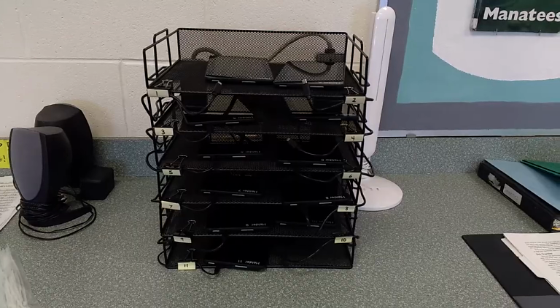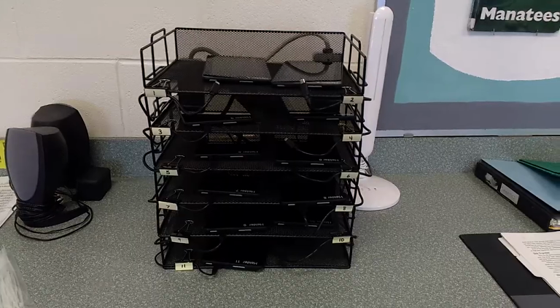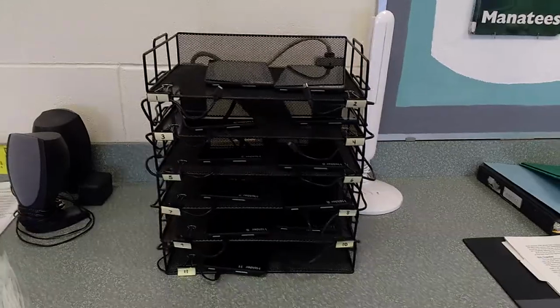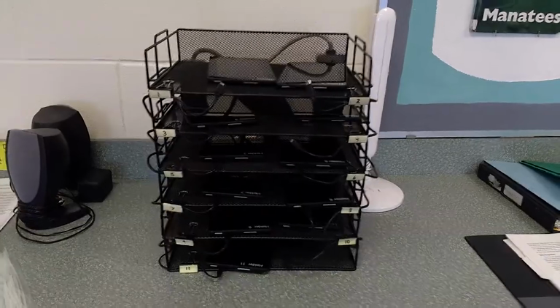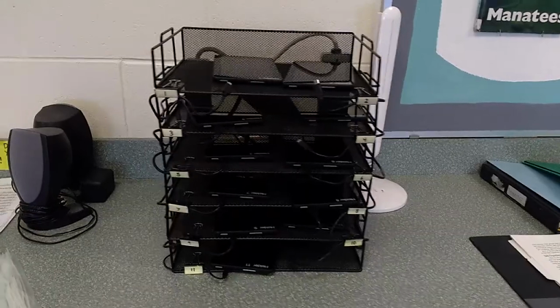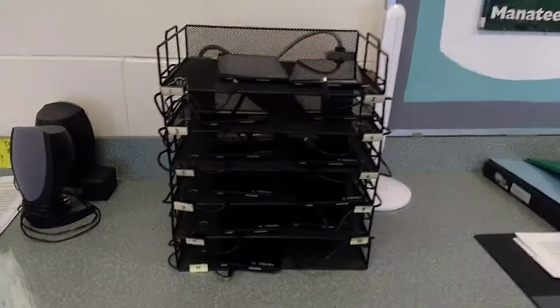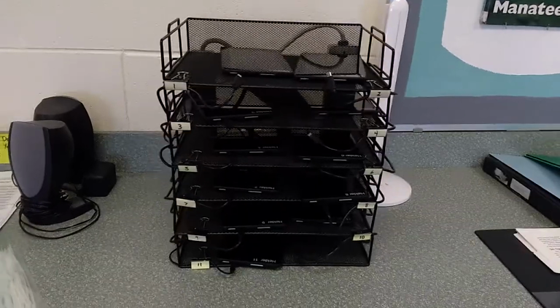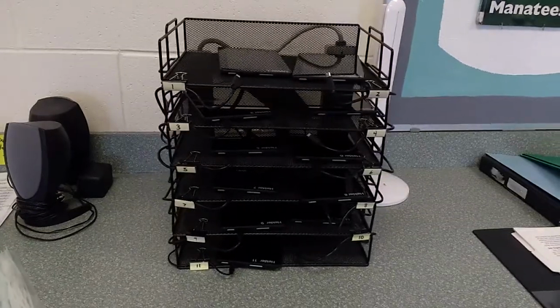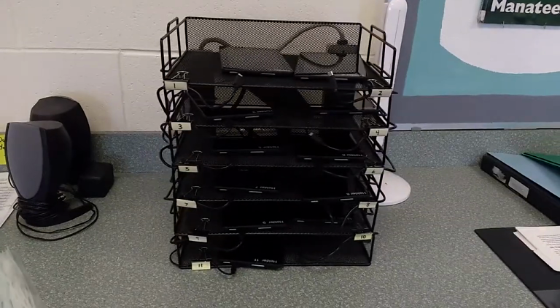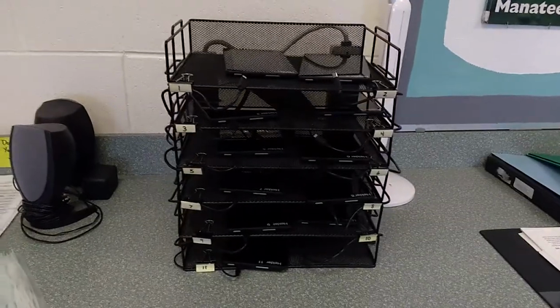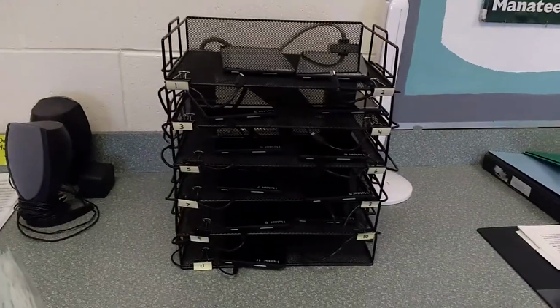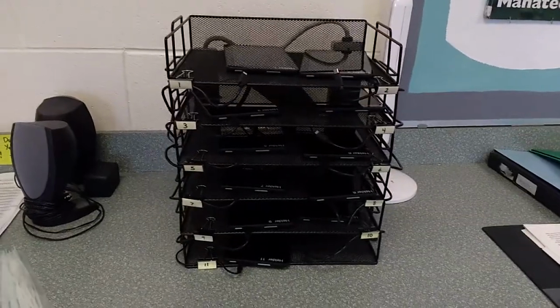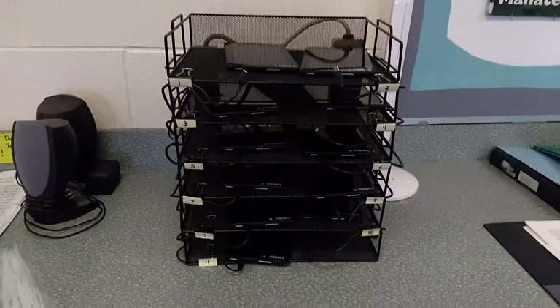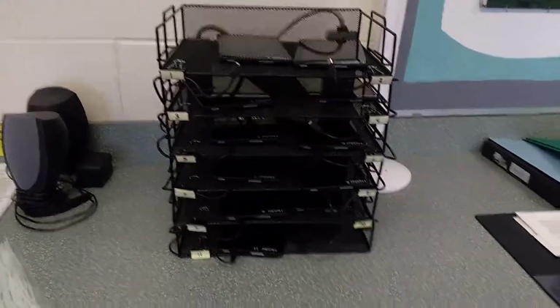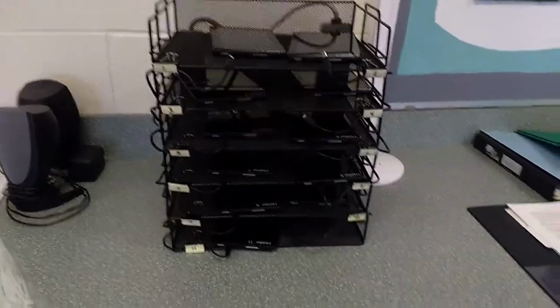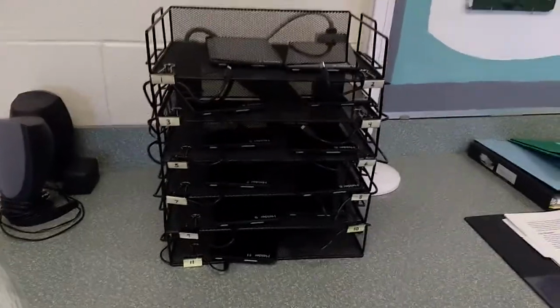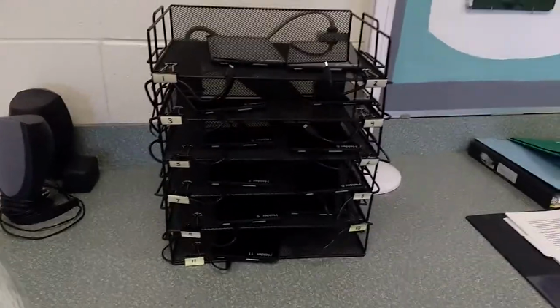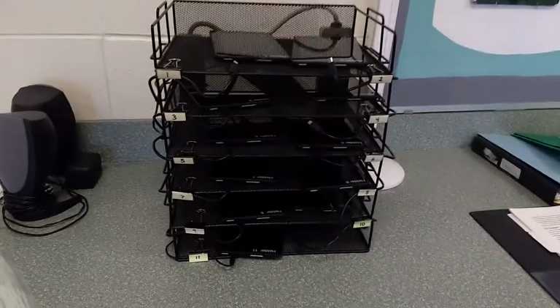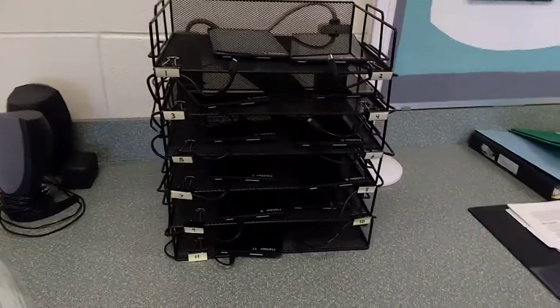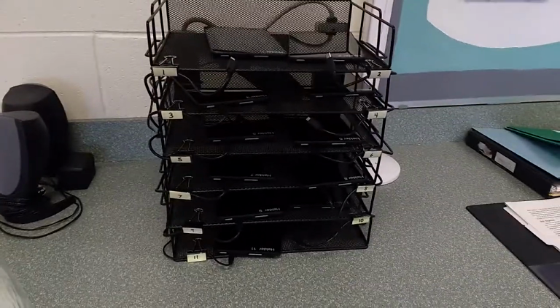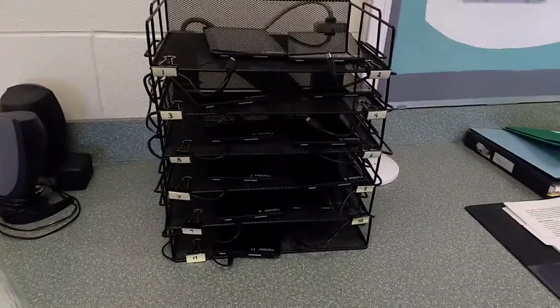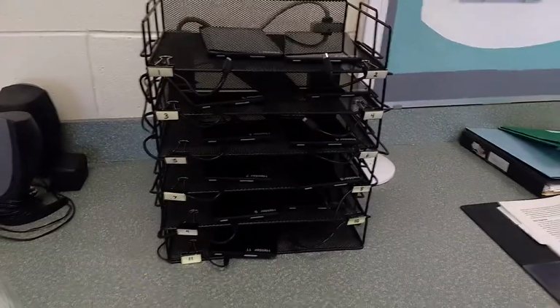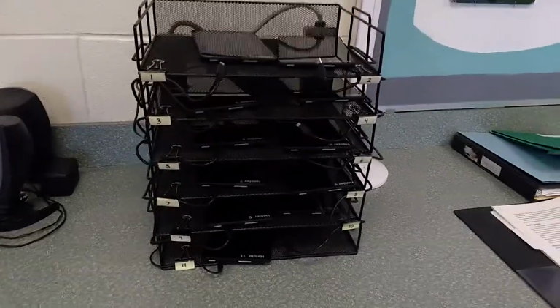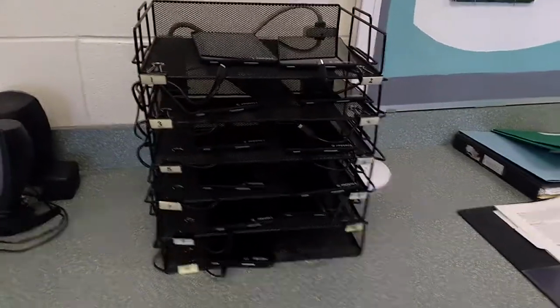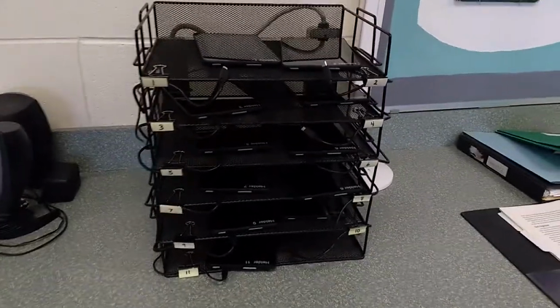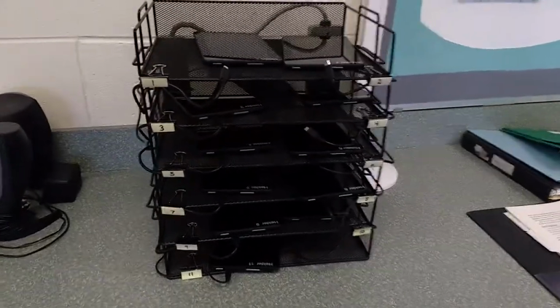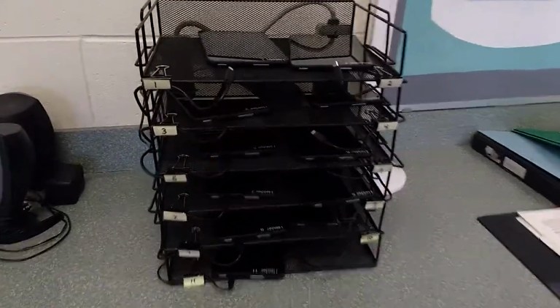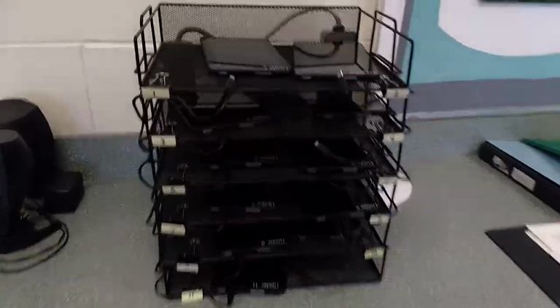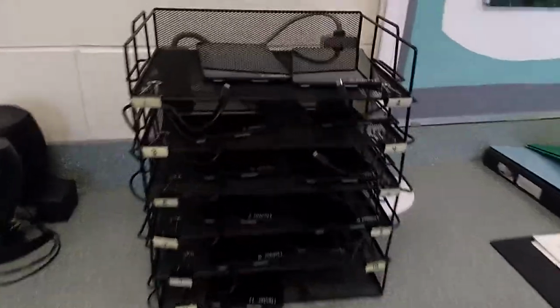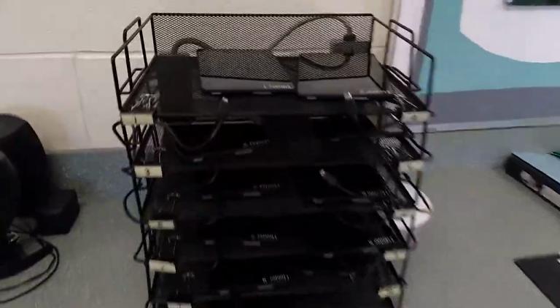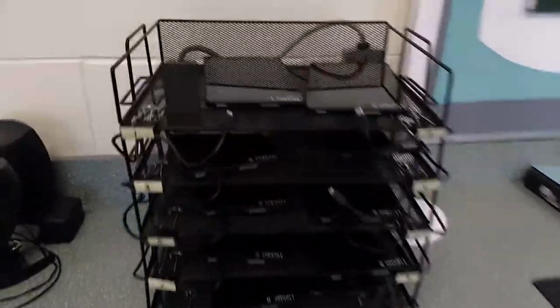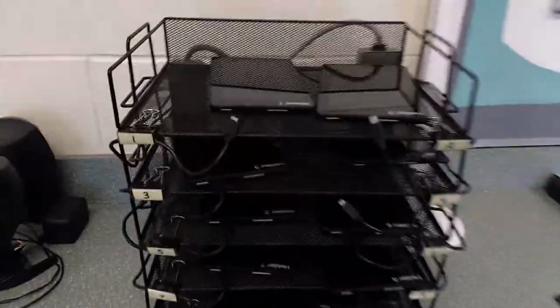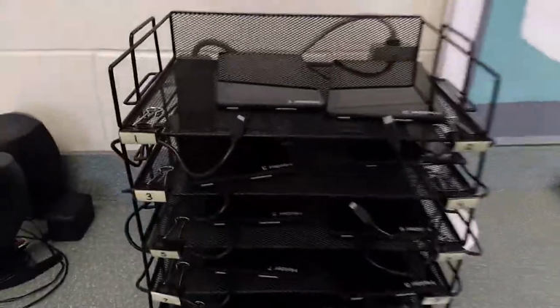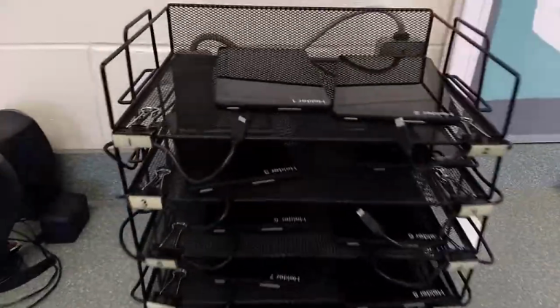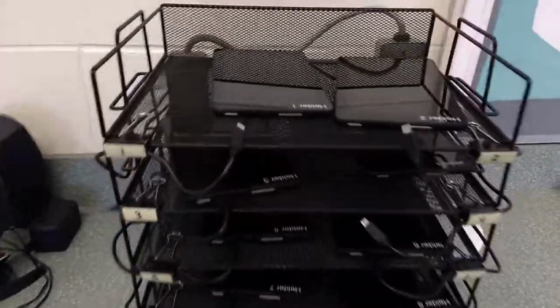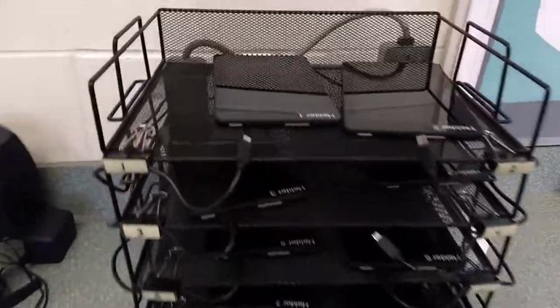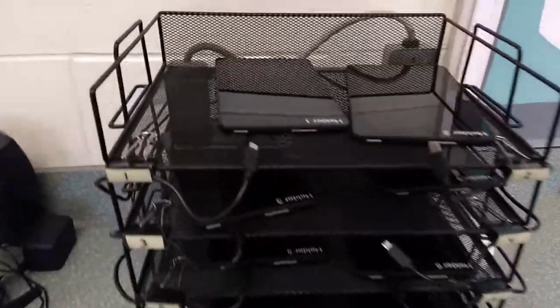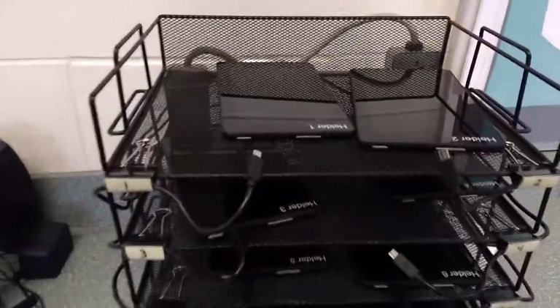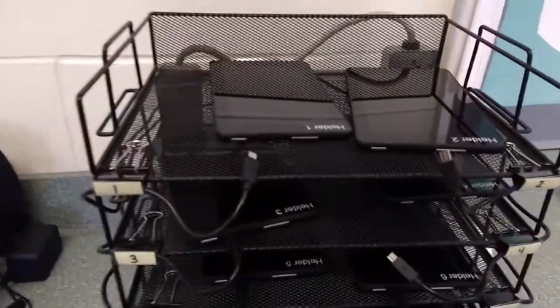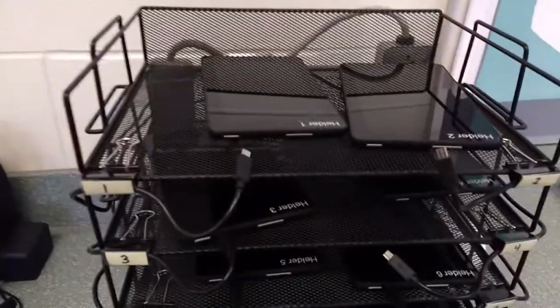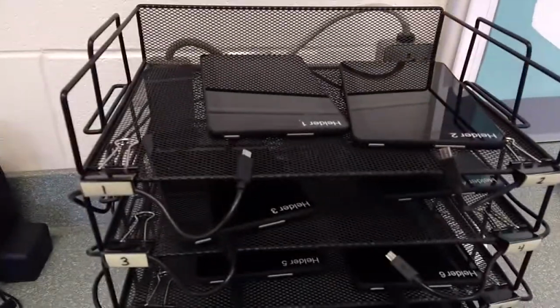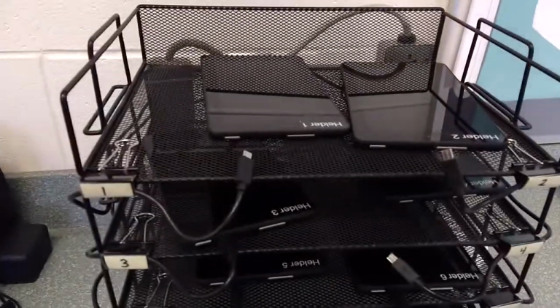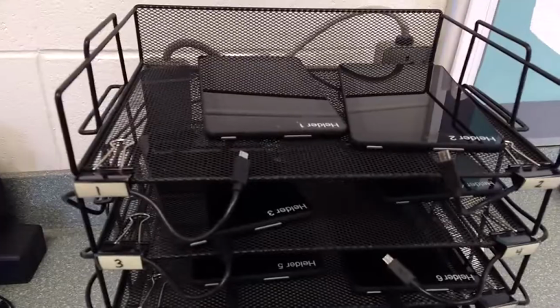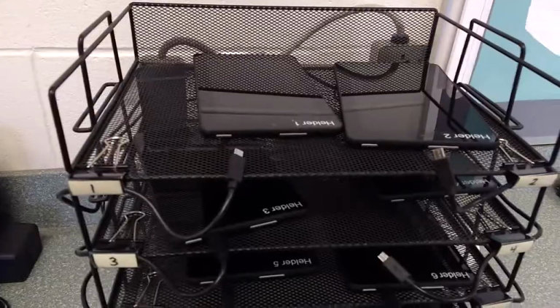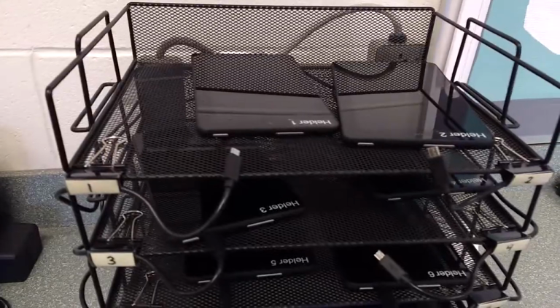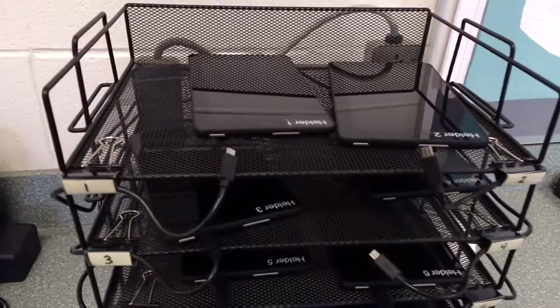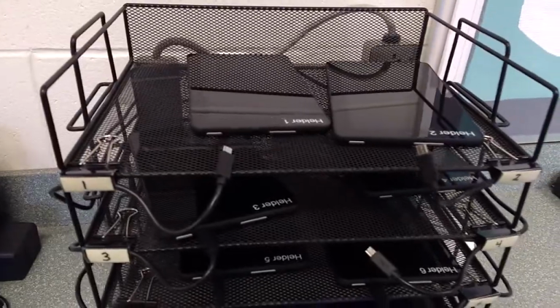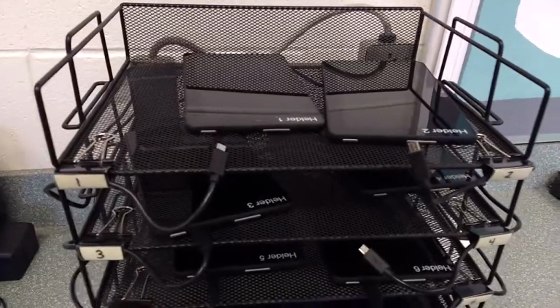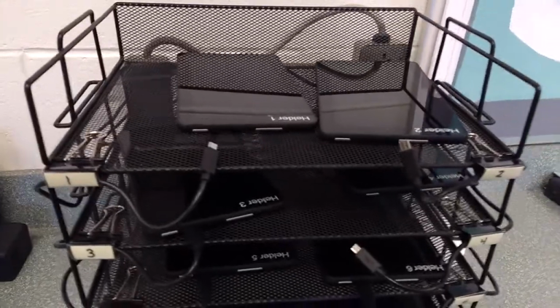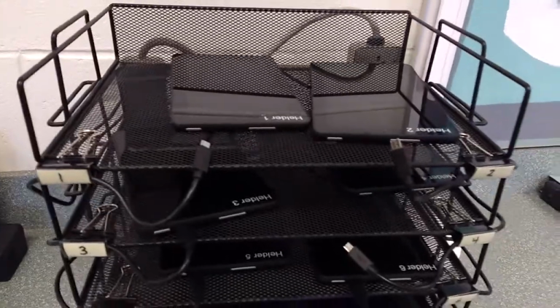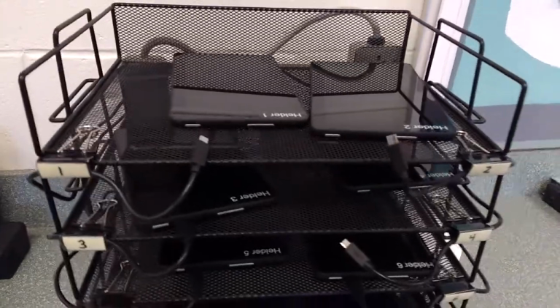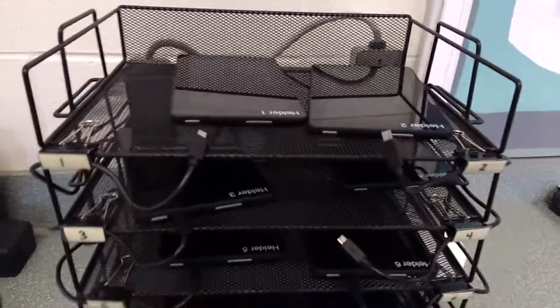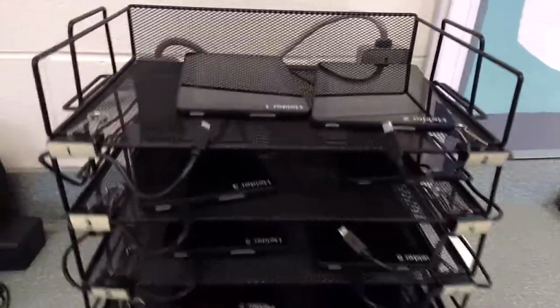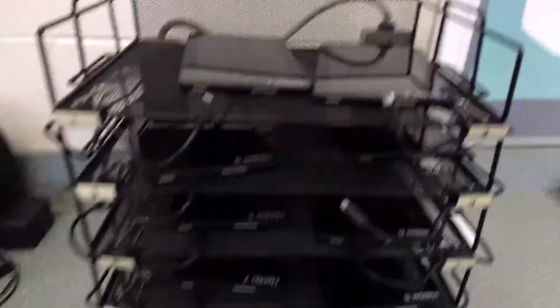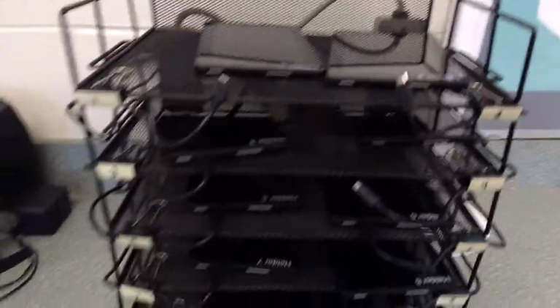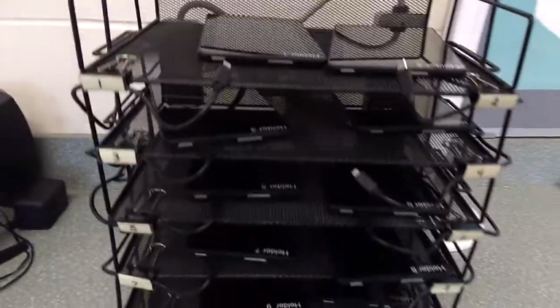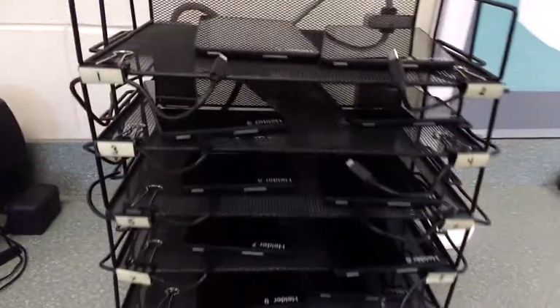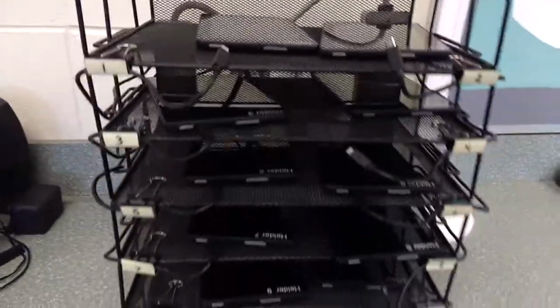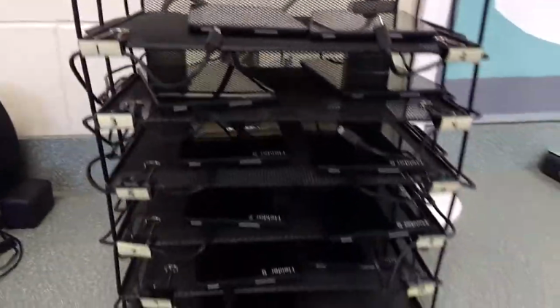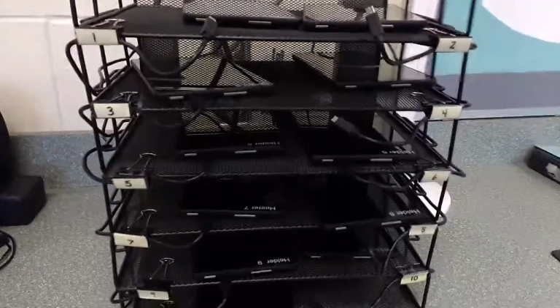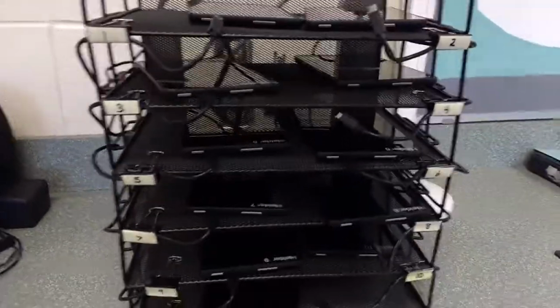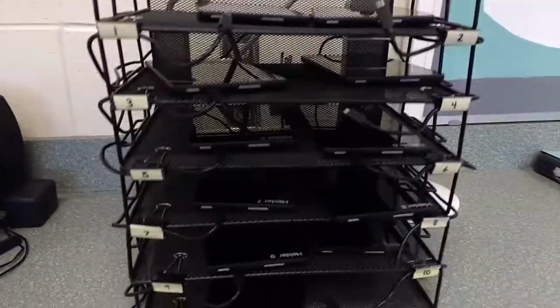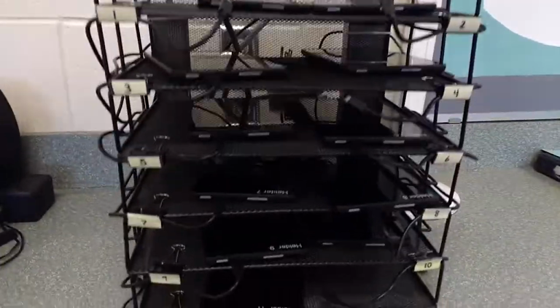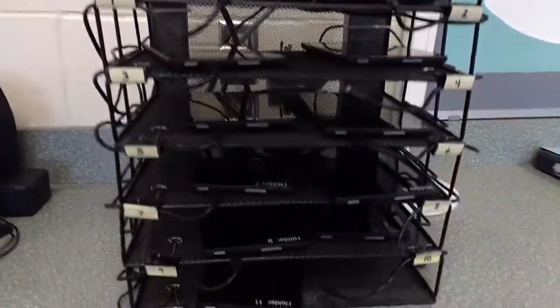Here is the storage solution that I have for my students for the Kindle Fire. I have eleven of them.